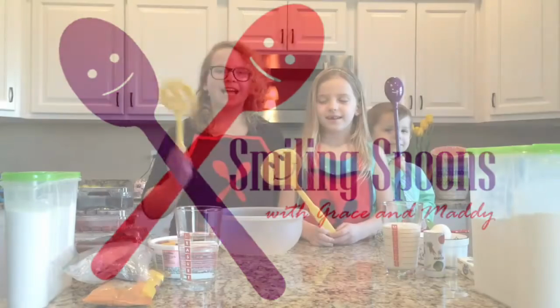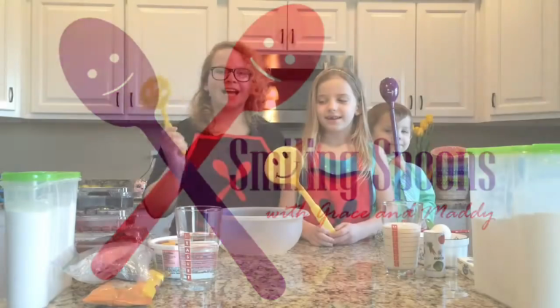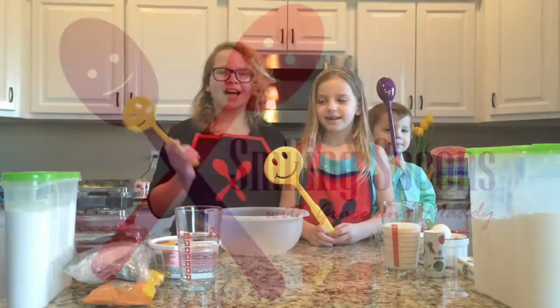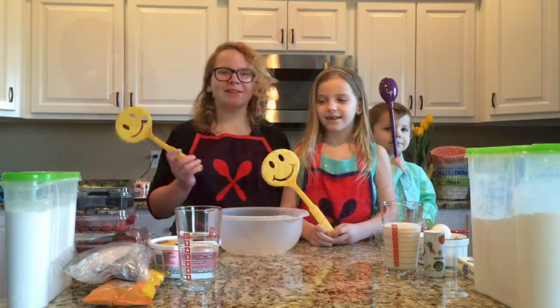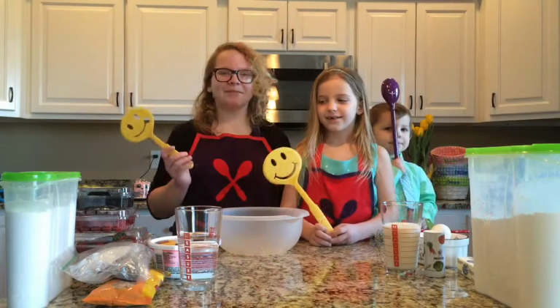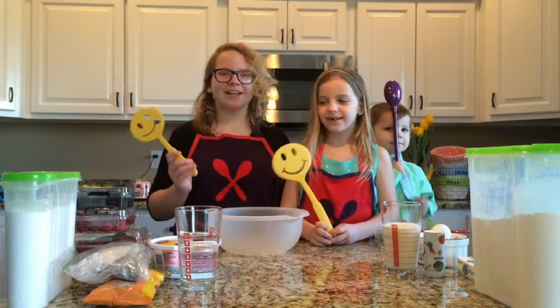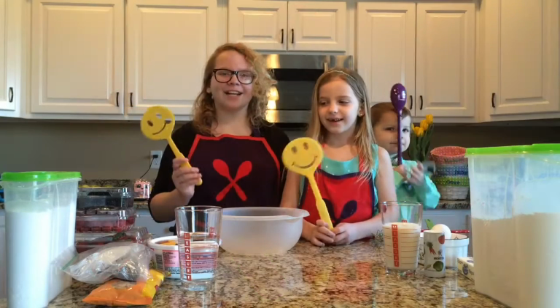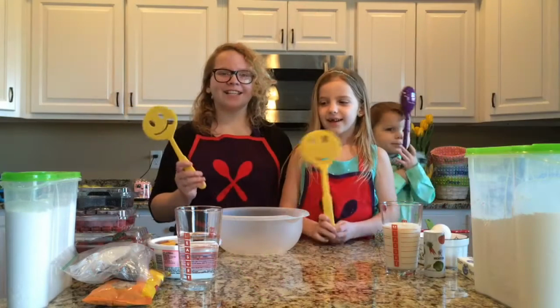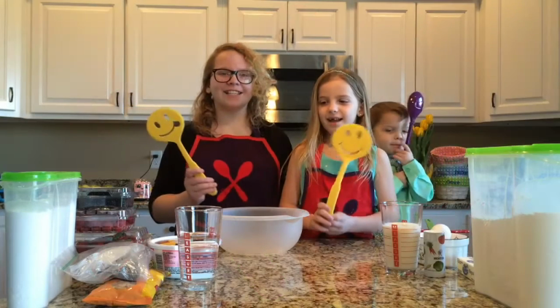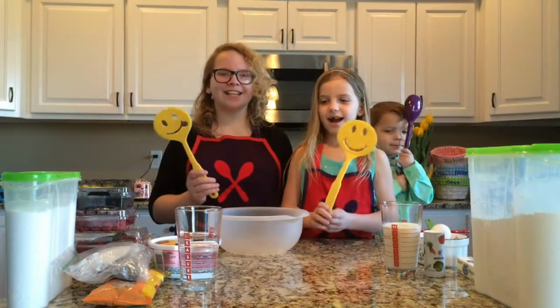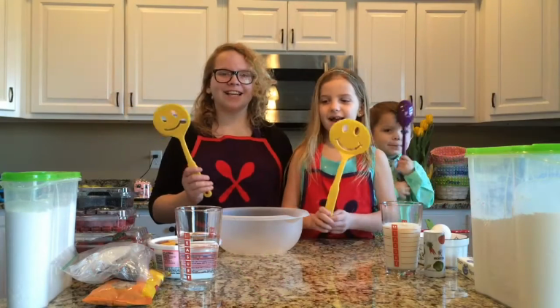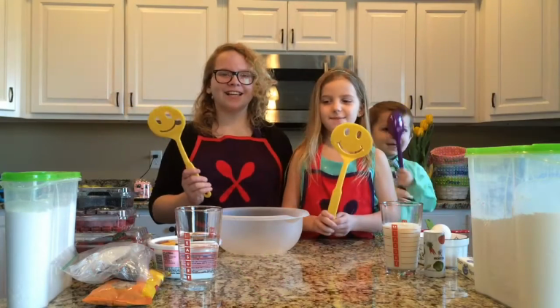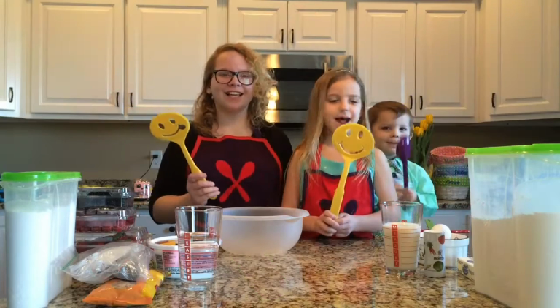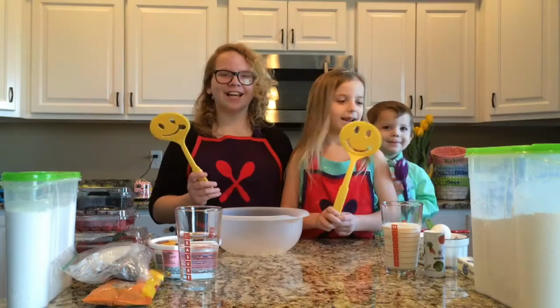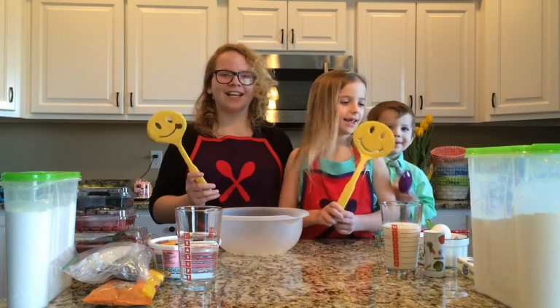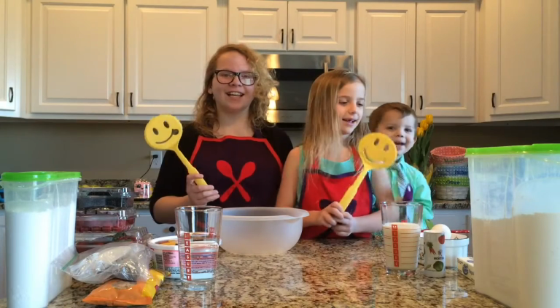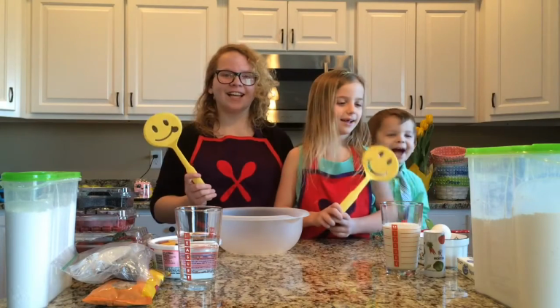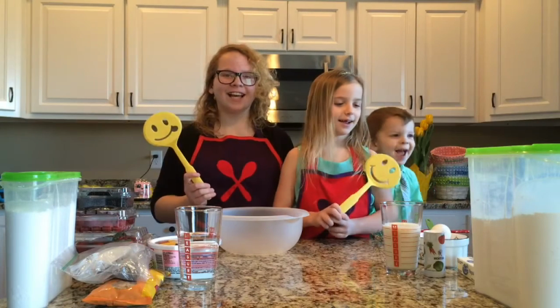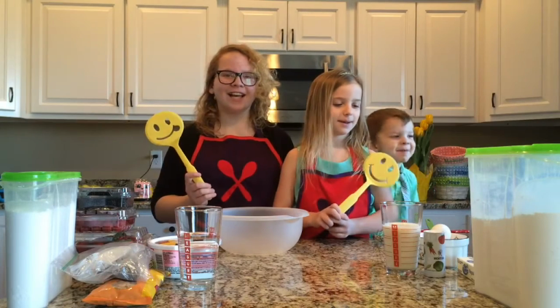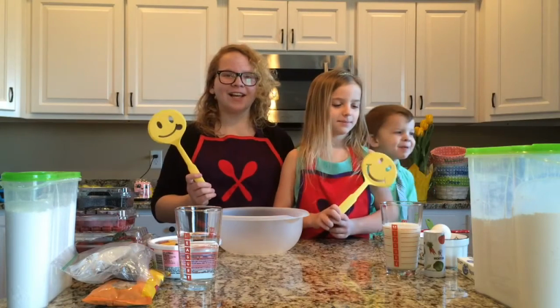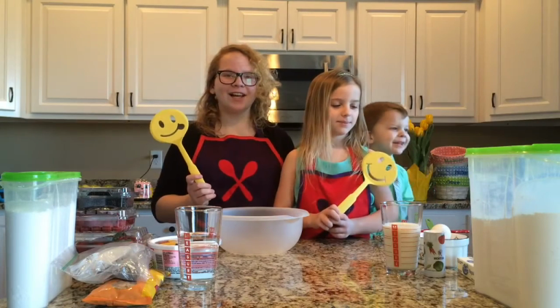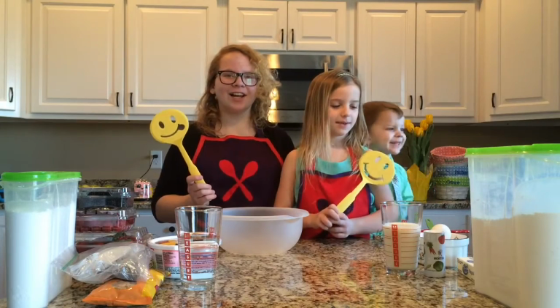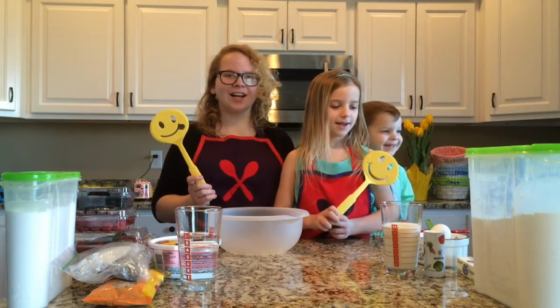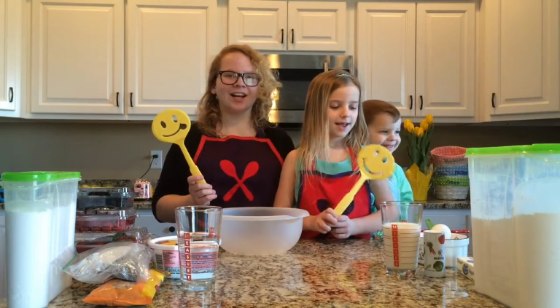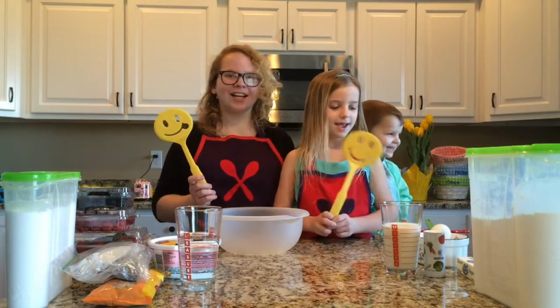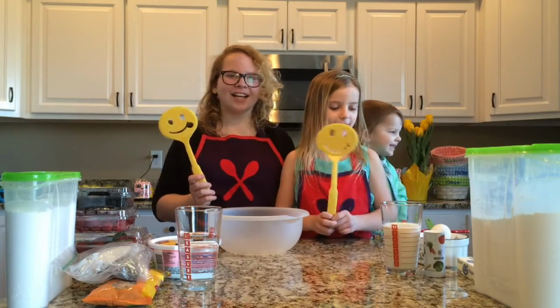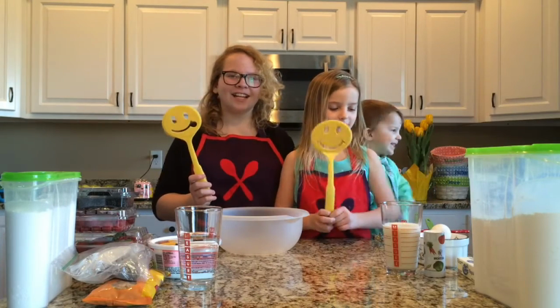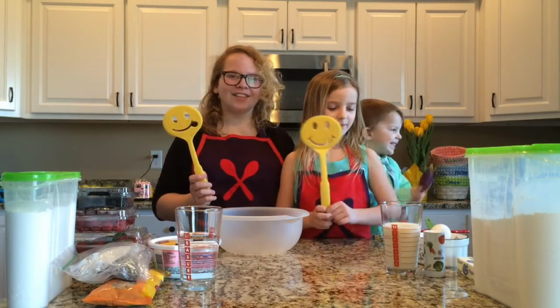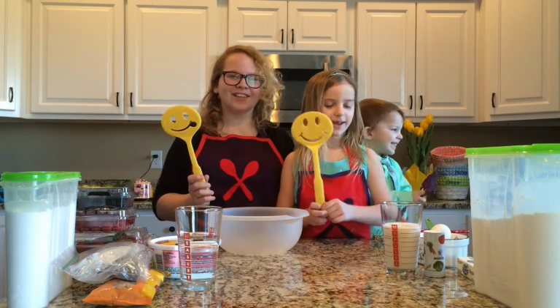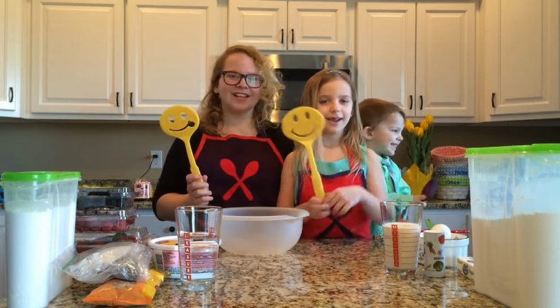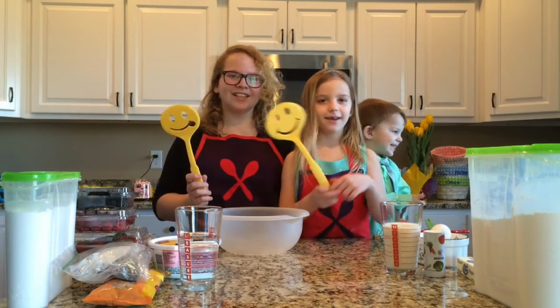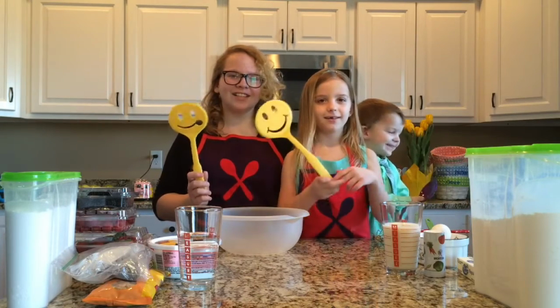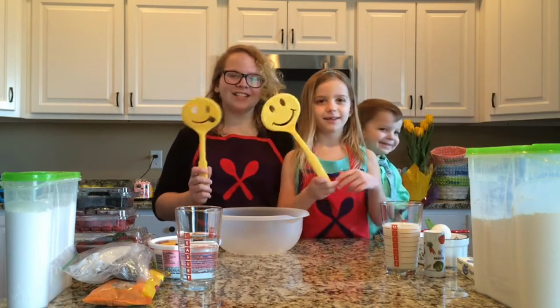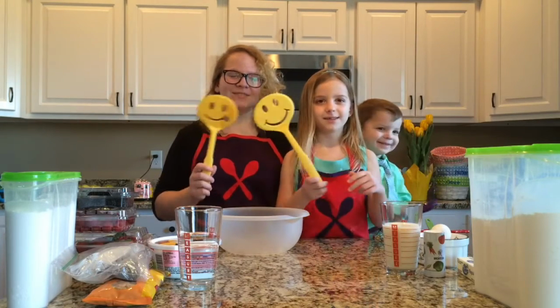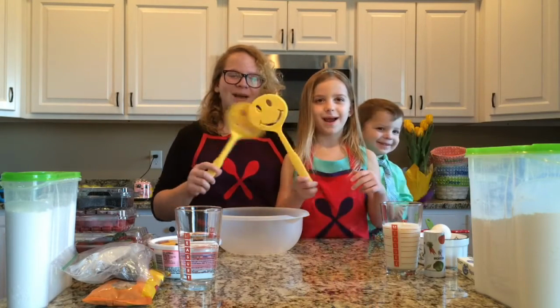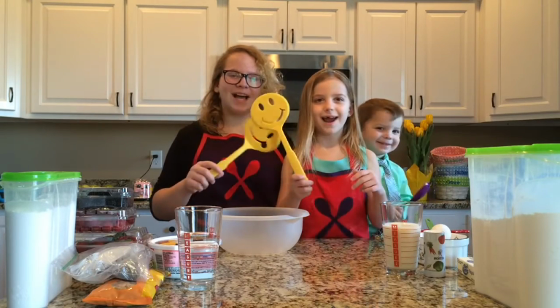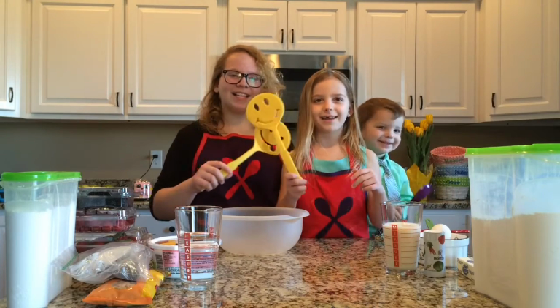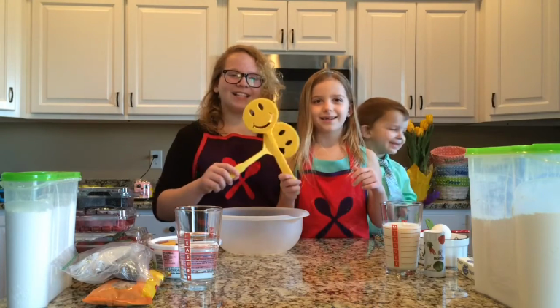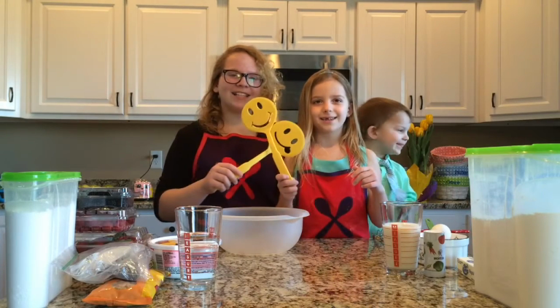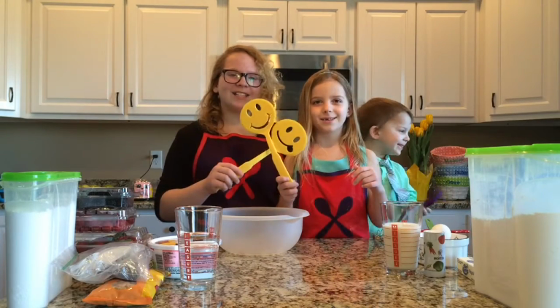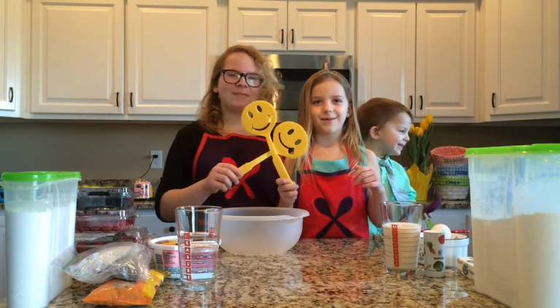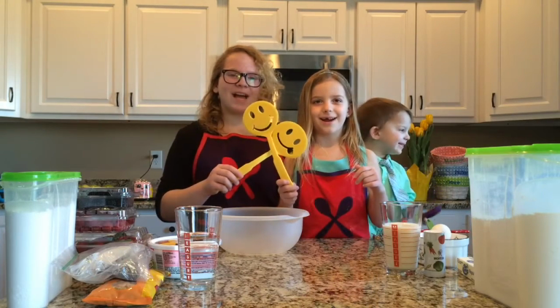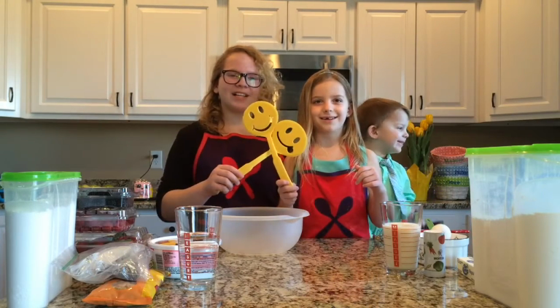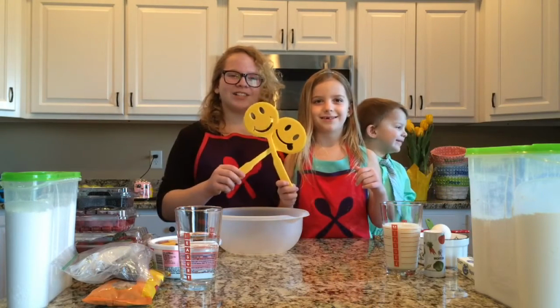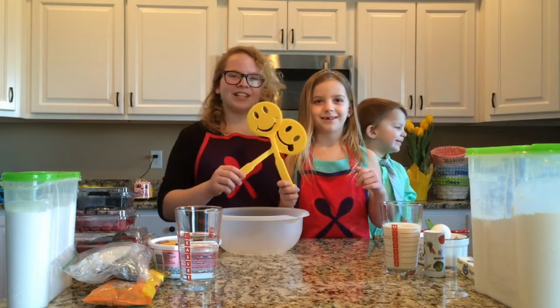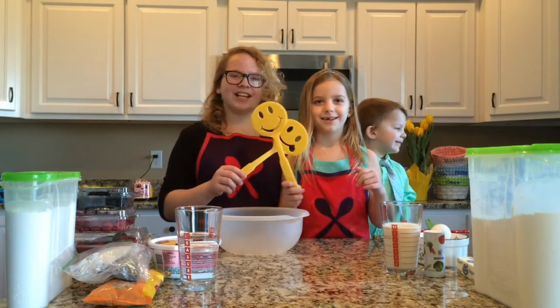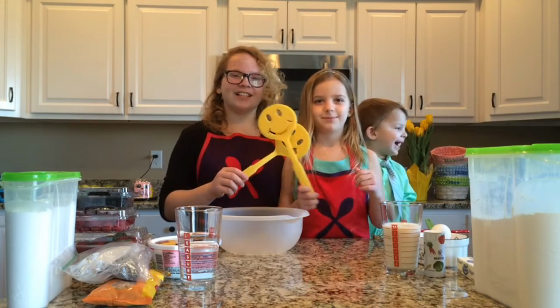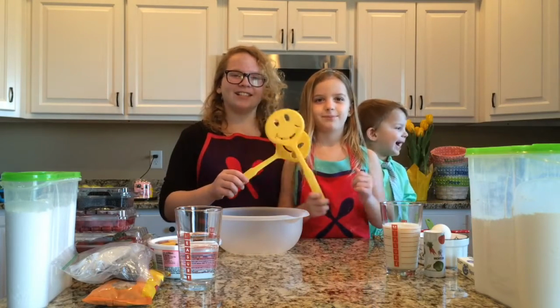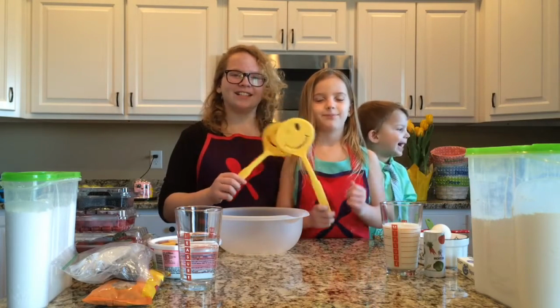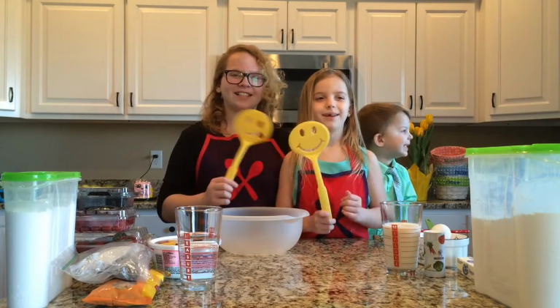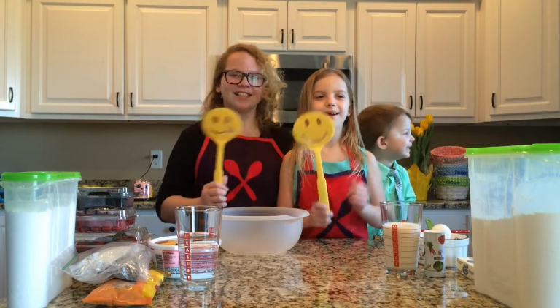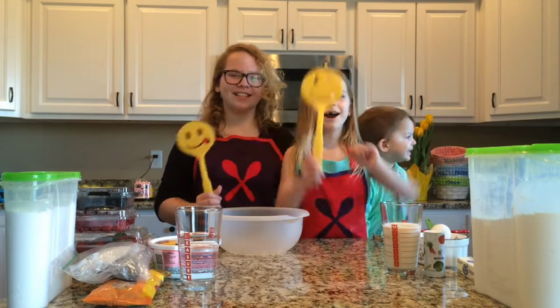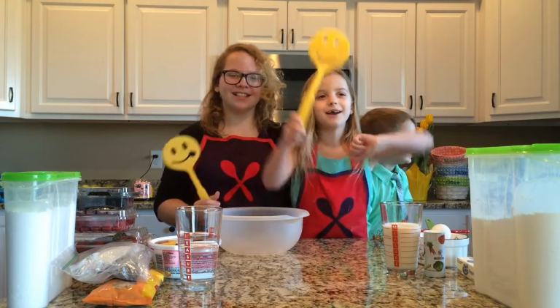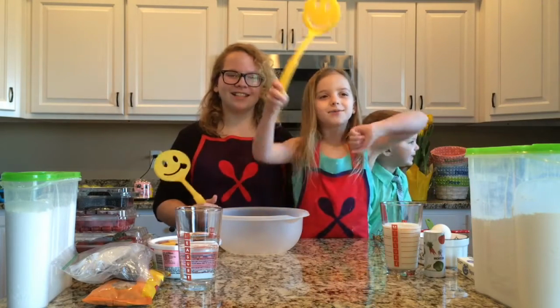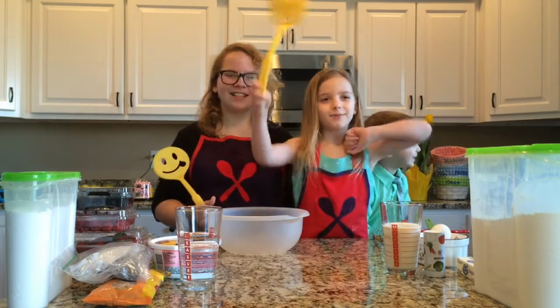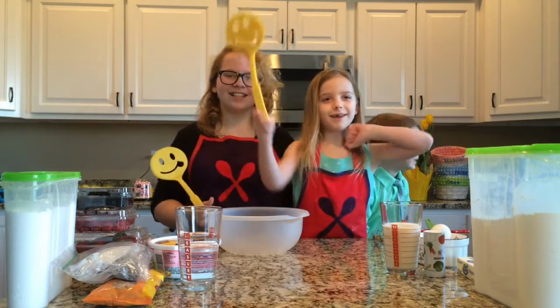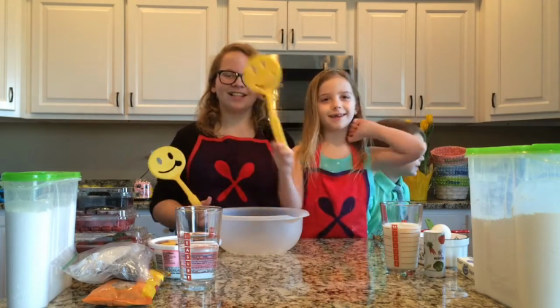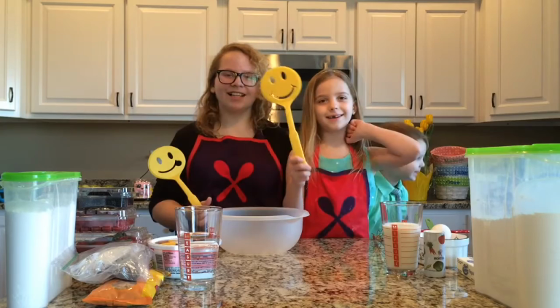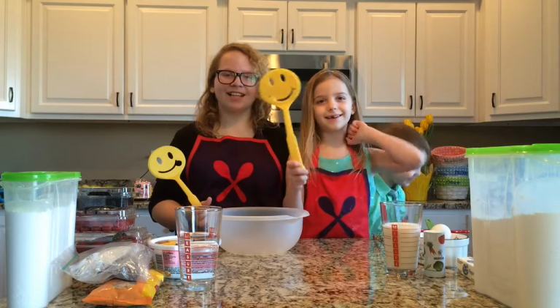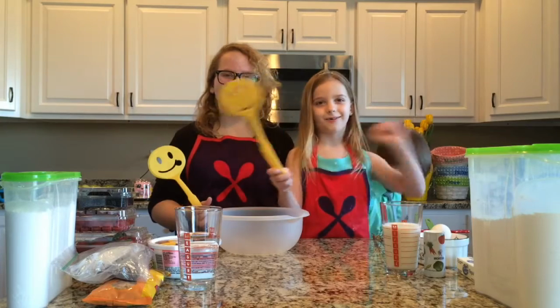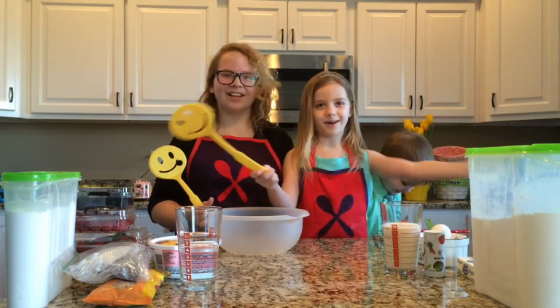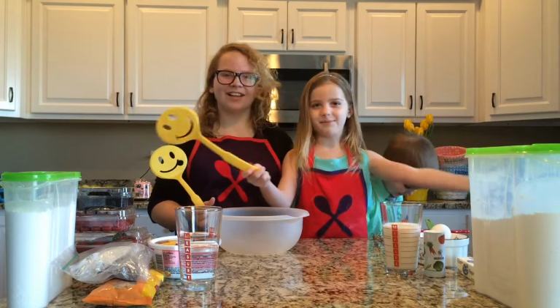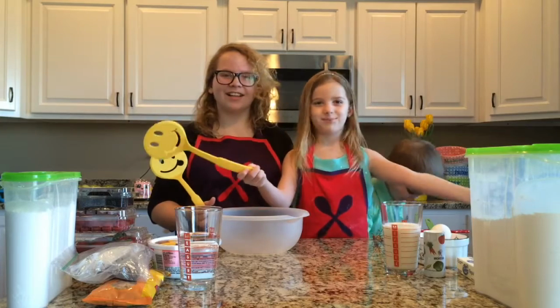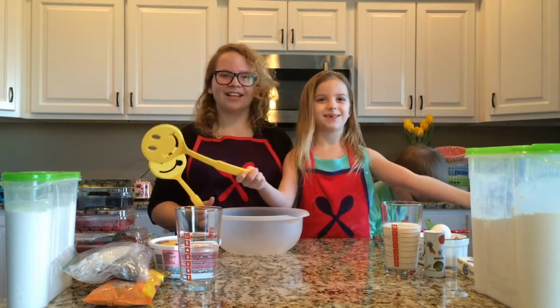I'm Grace. I'm Maddie. I'm Parker. And we're the Smiling Spatulas, because we're making crepes.